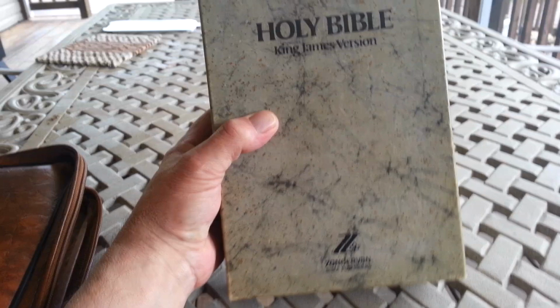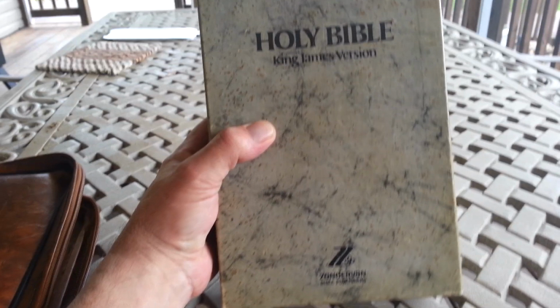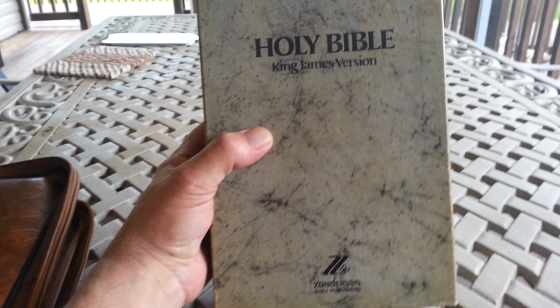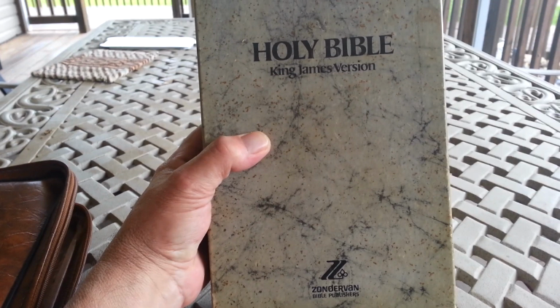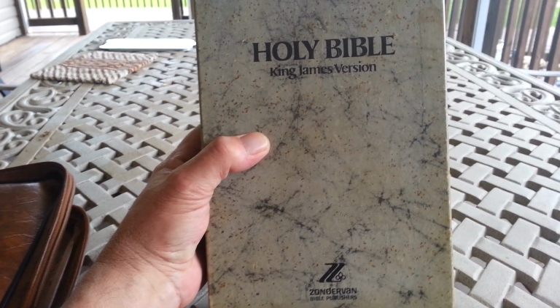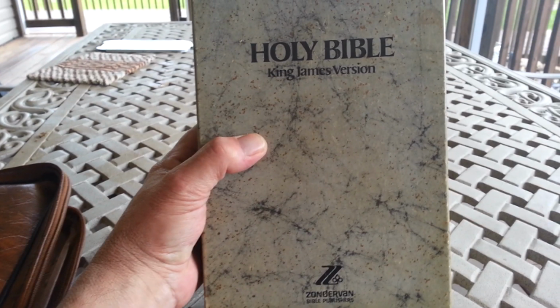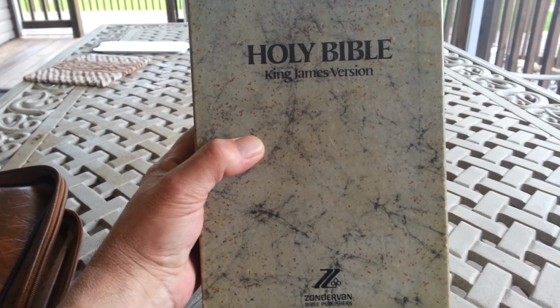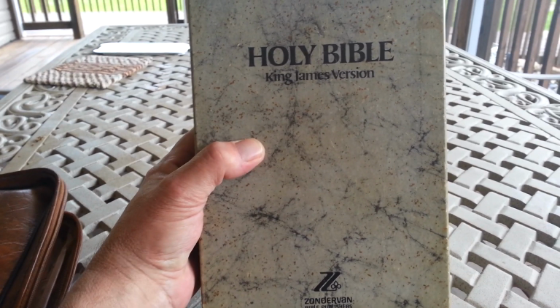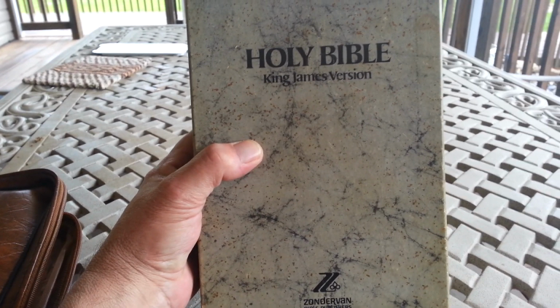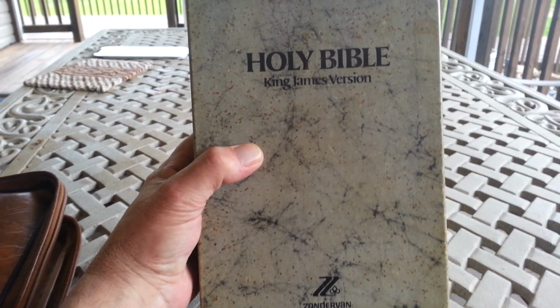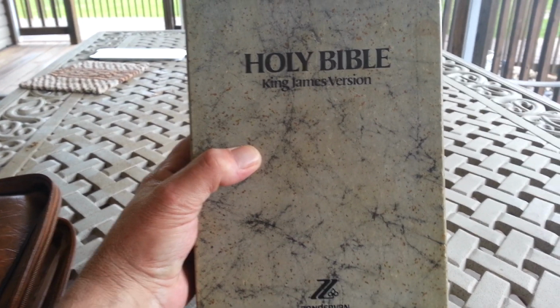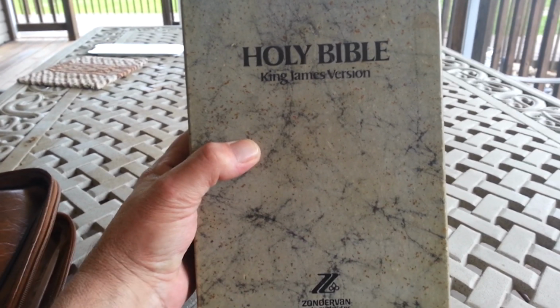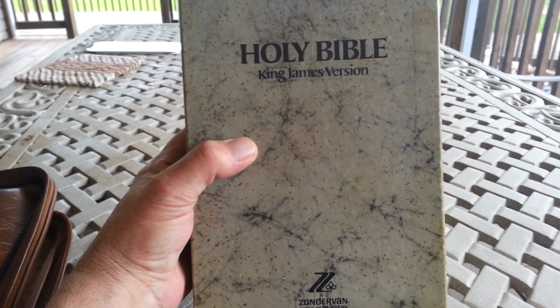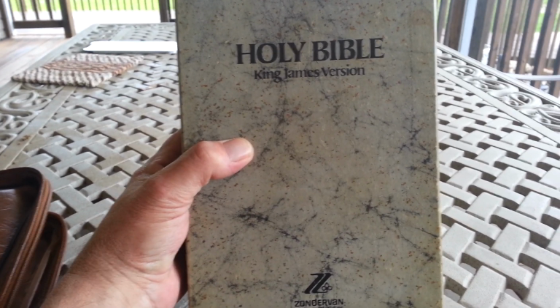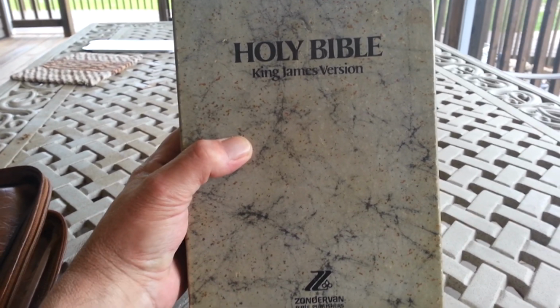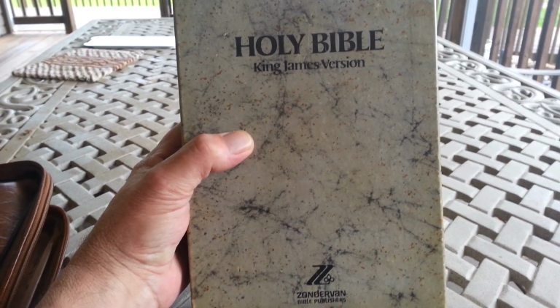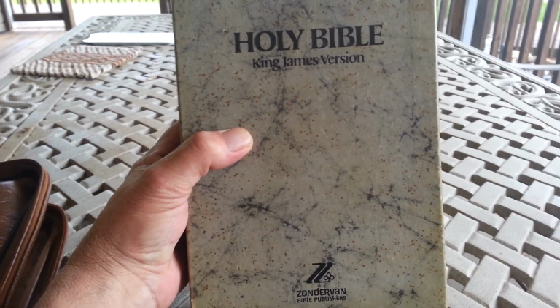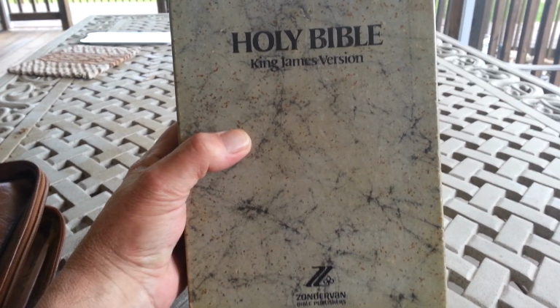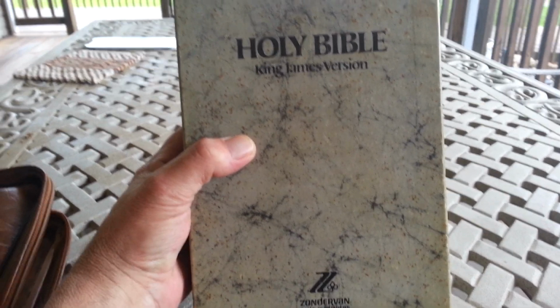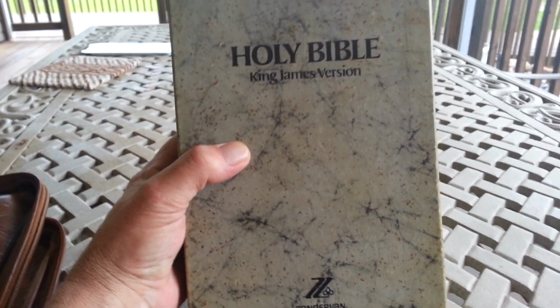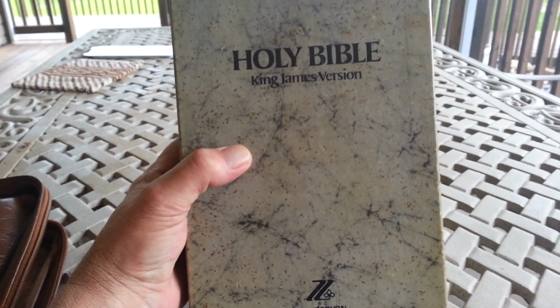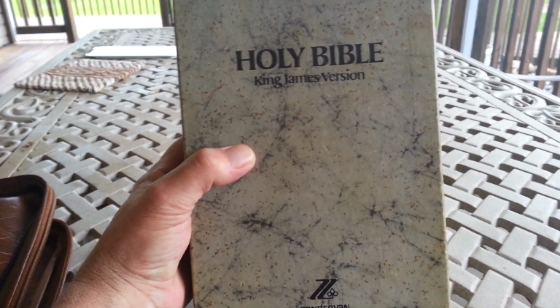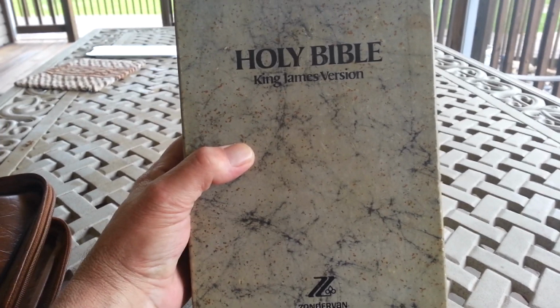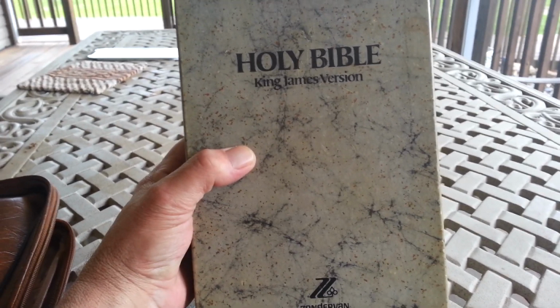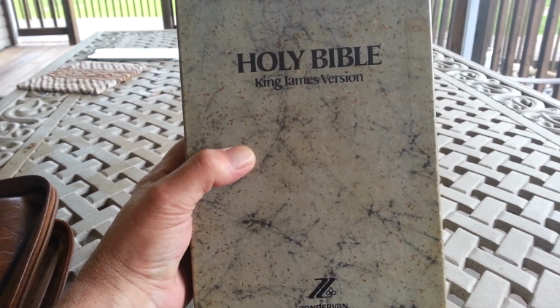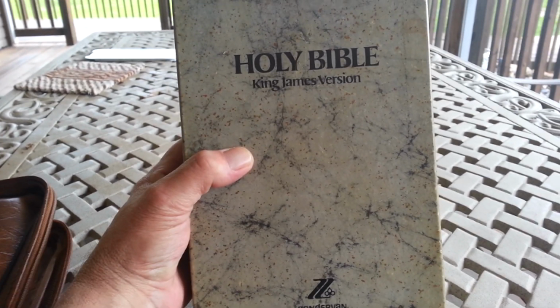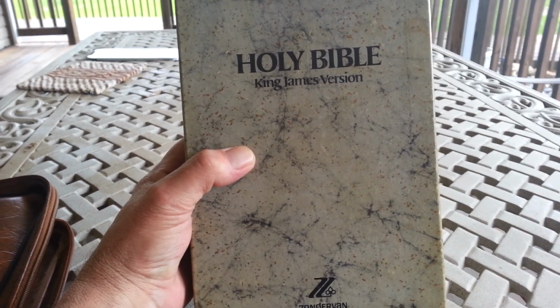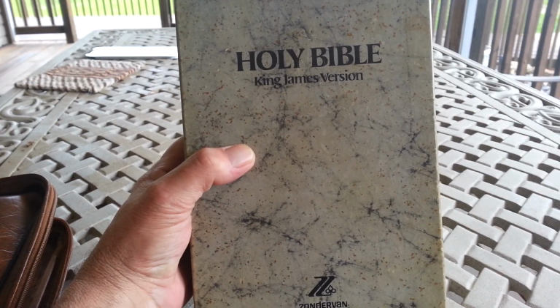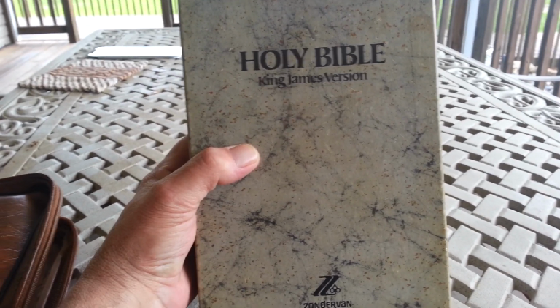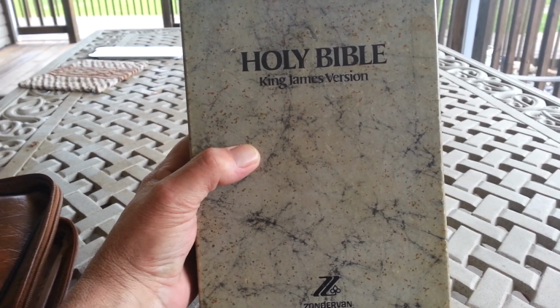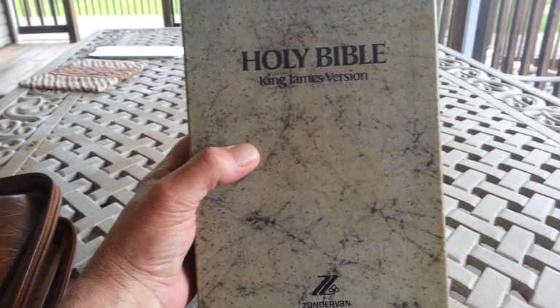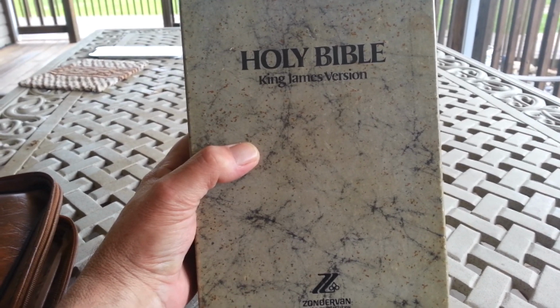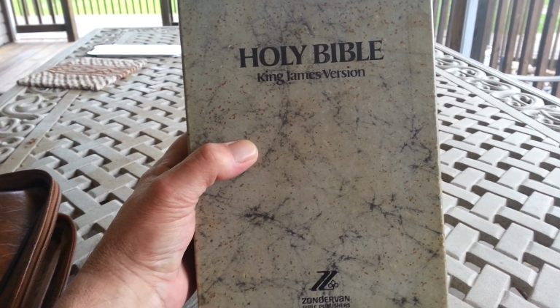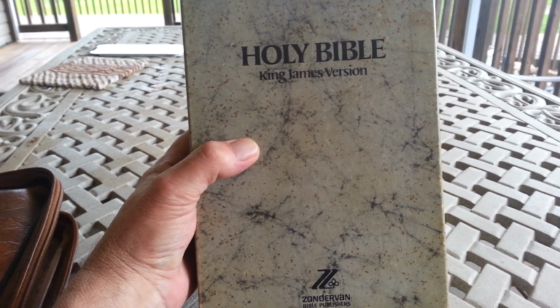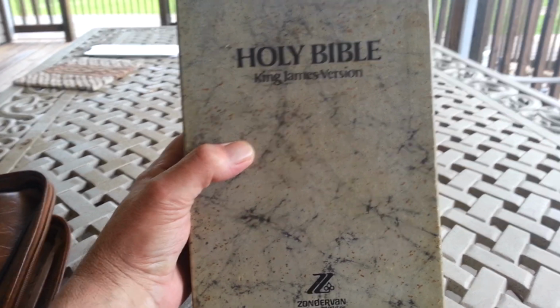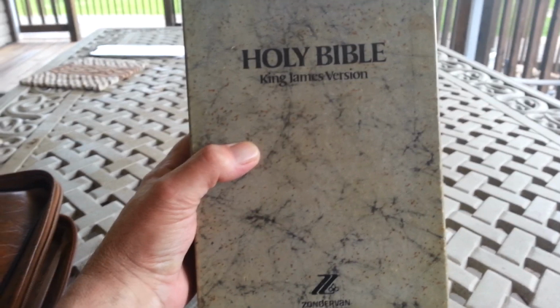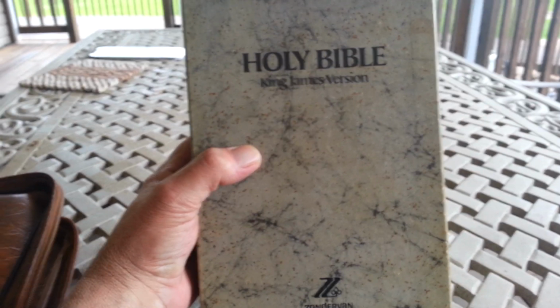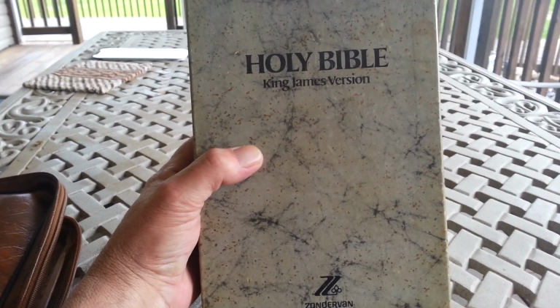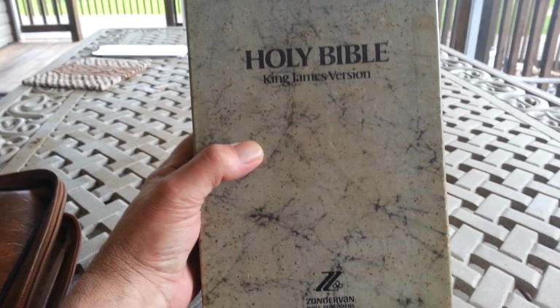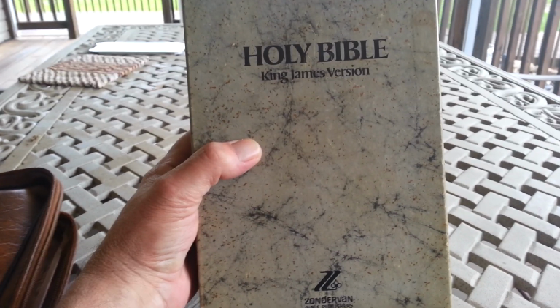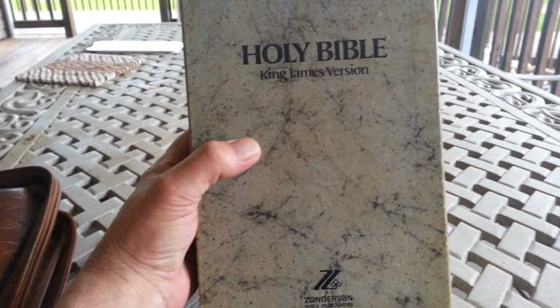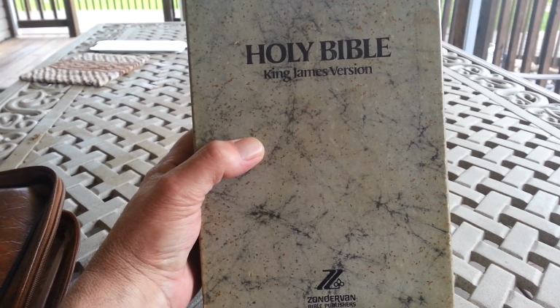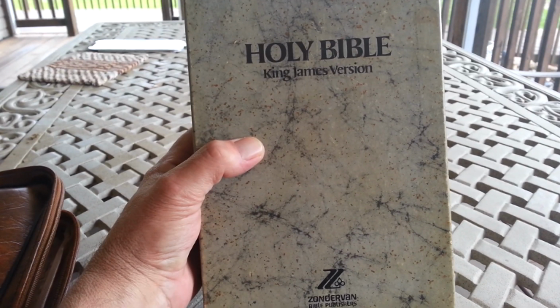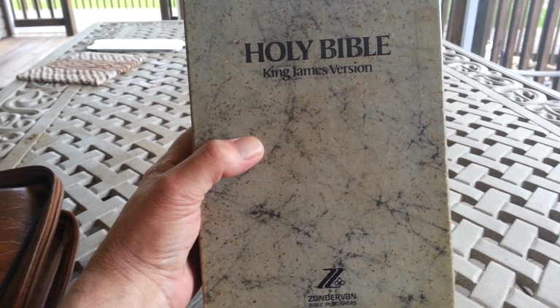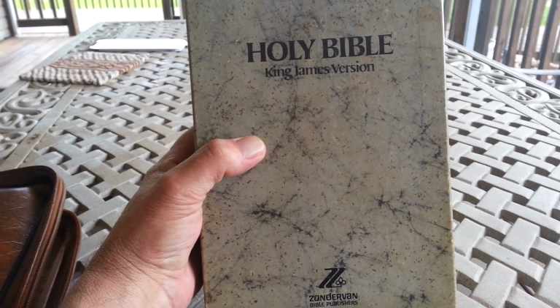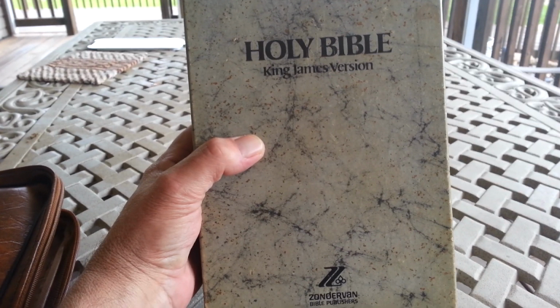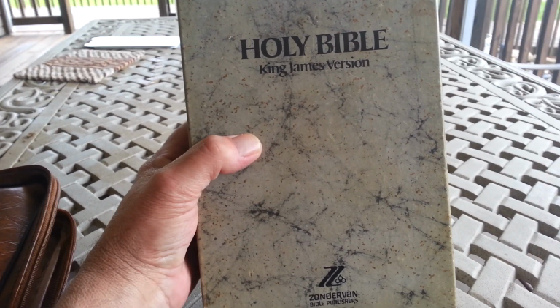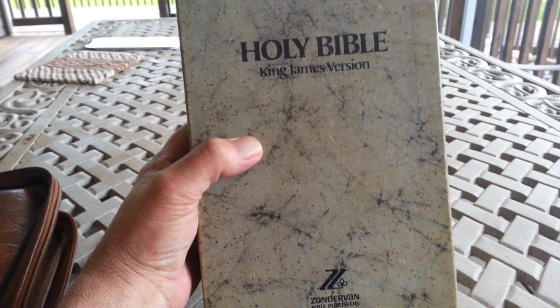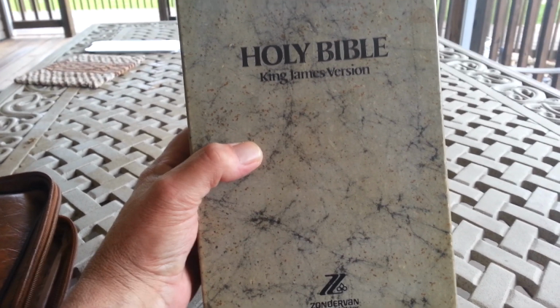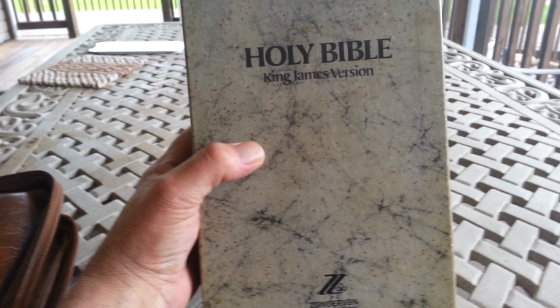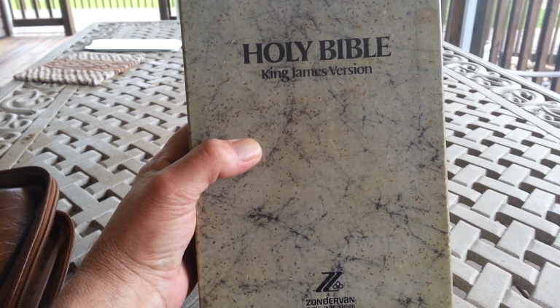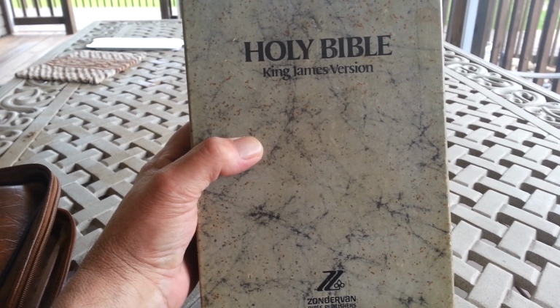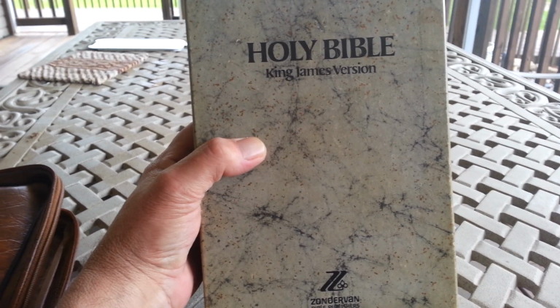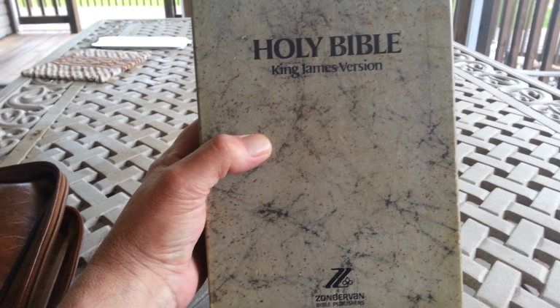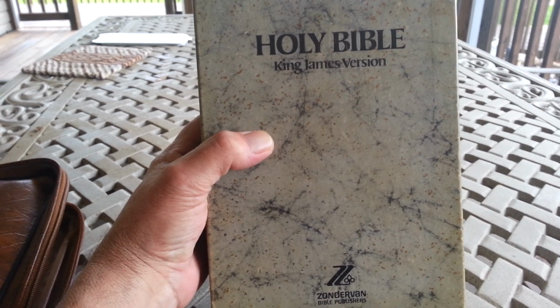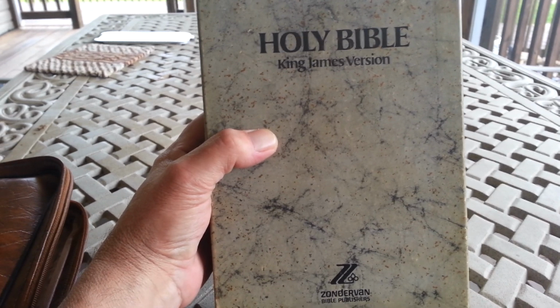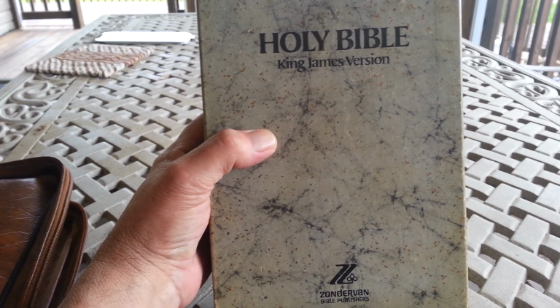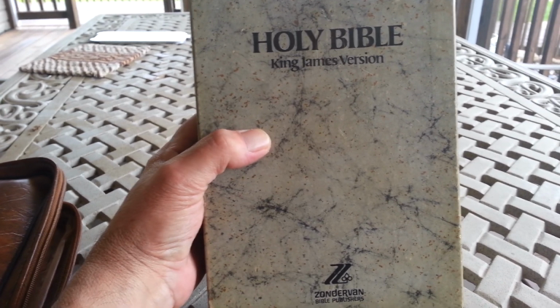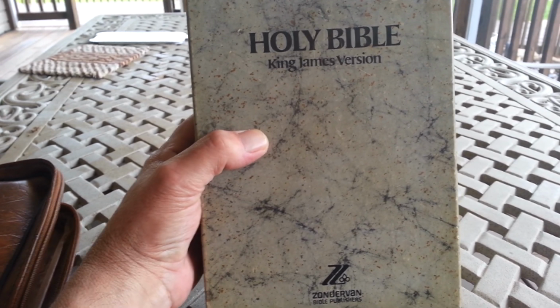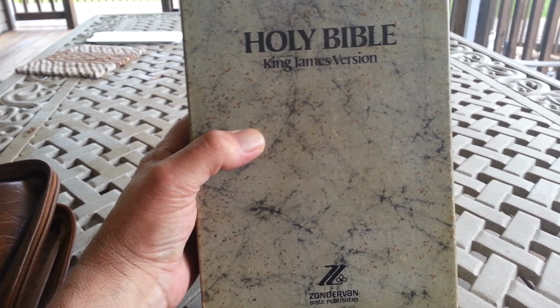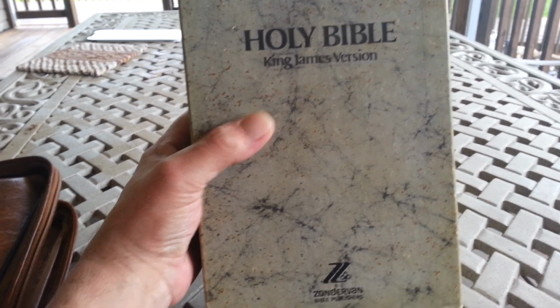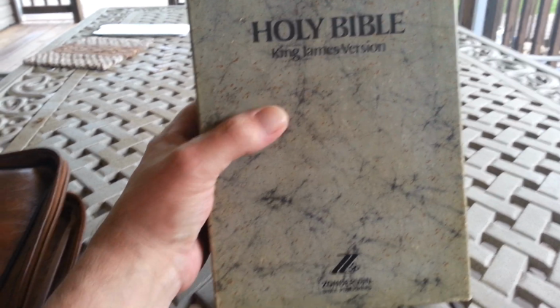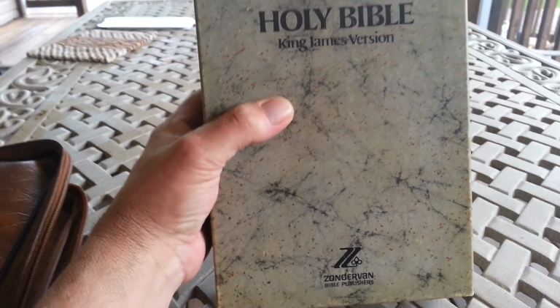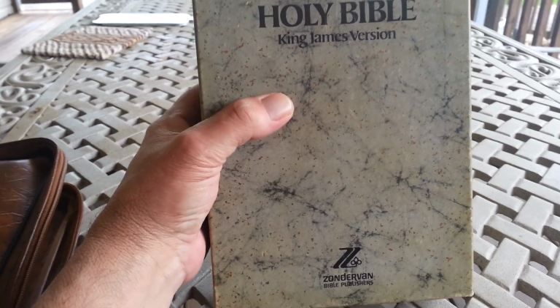Hi, William Cato here, and welcome to my review of the Zondervan New Marked Reference Bible.